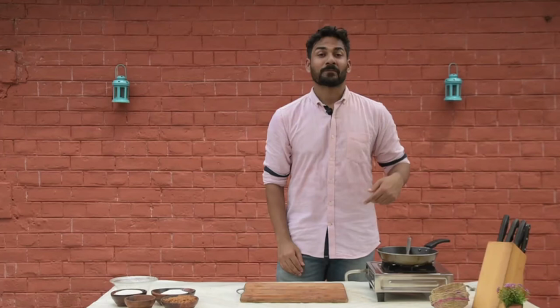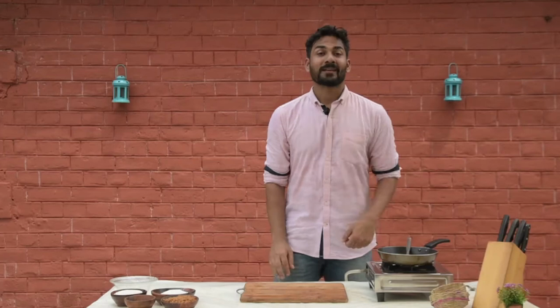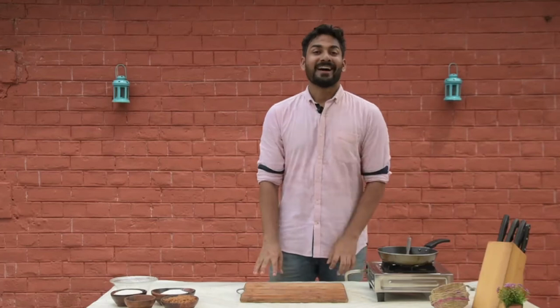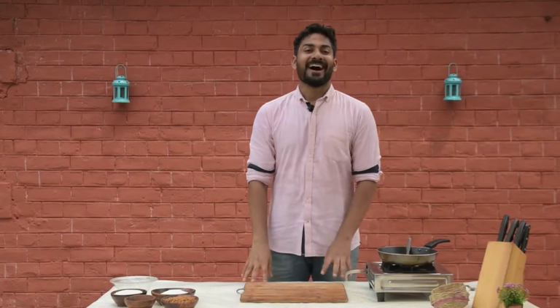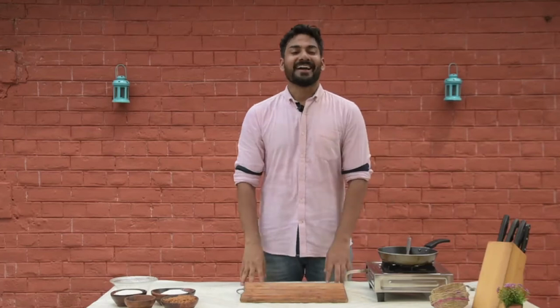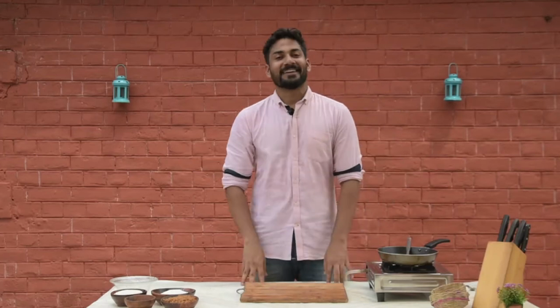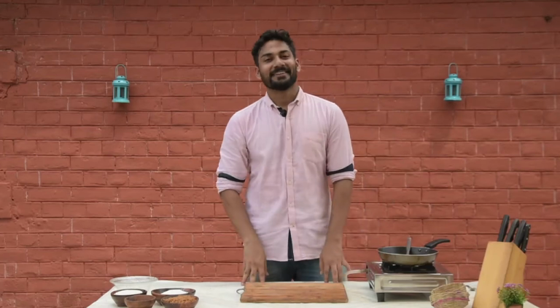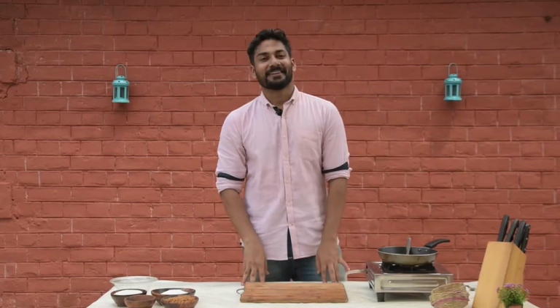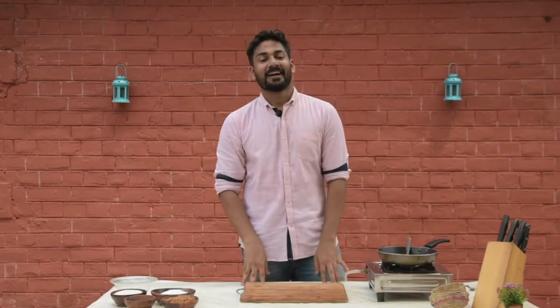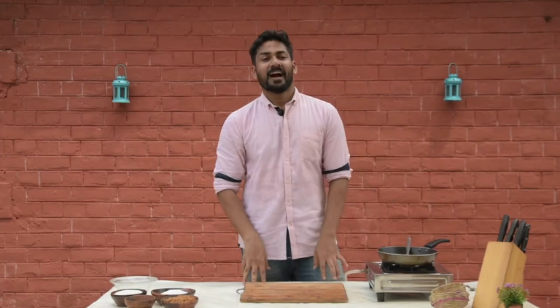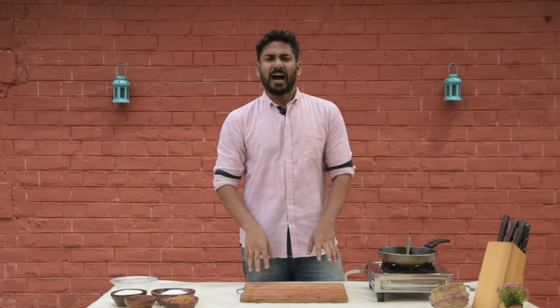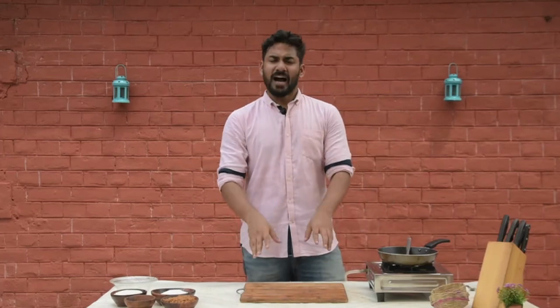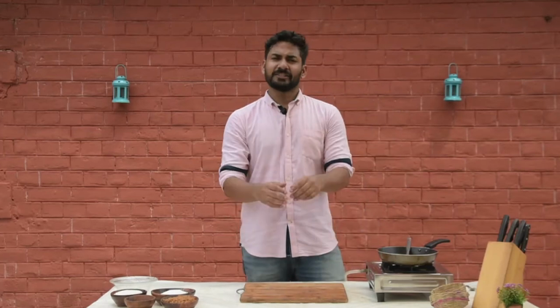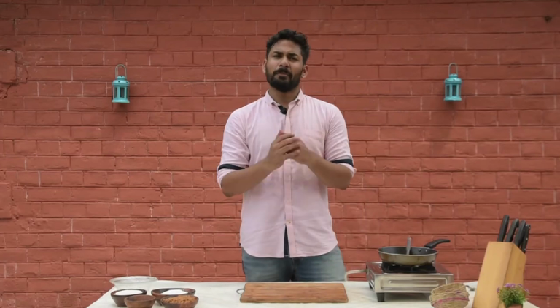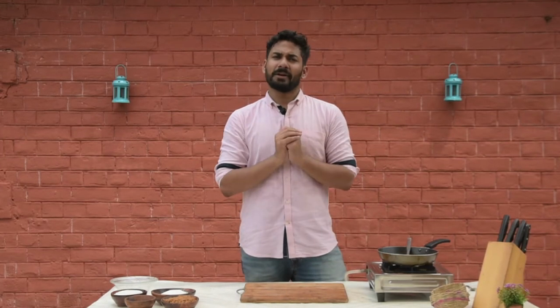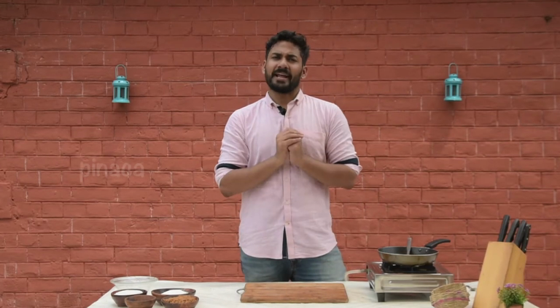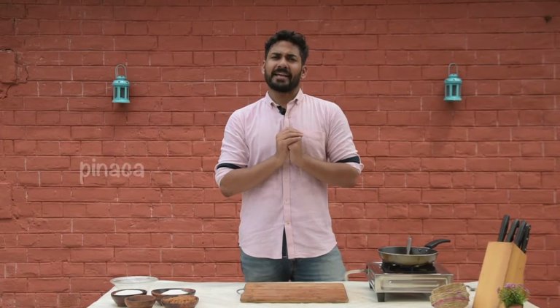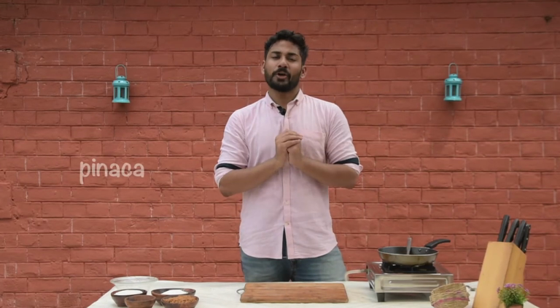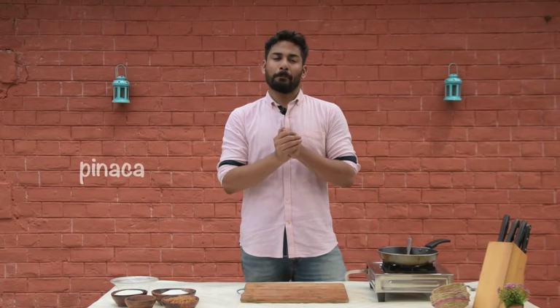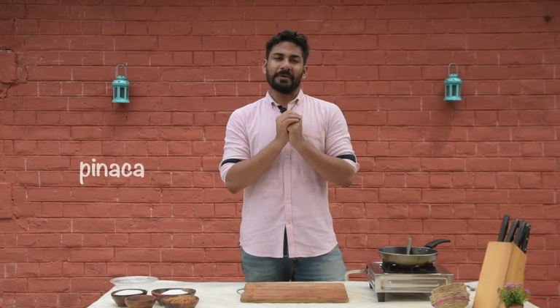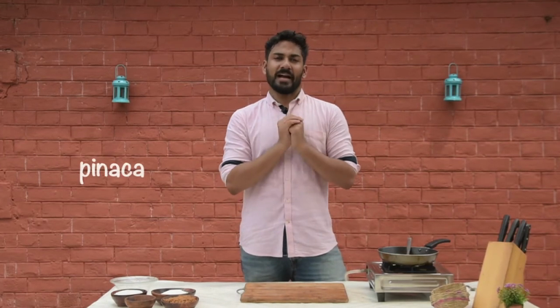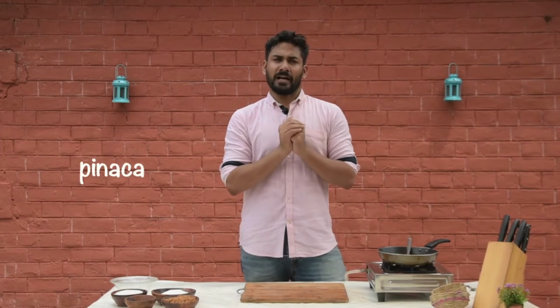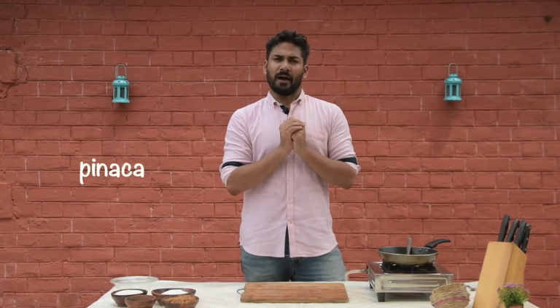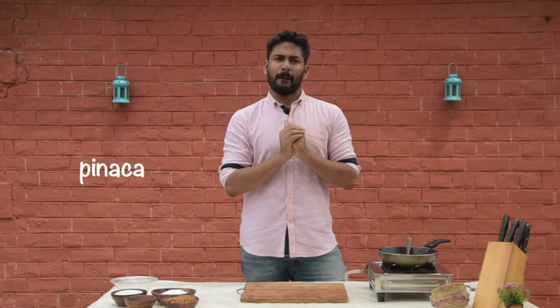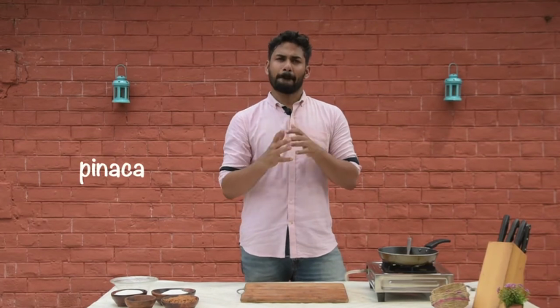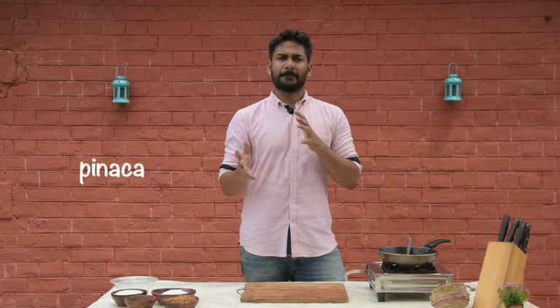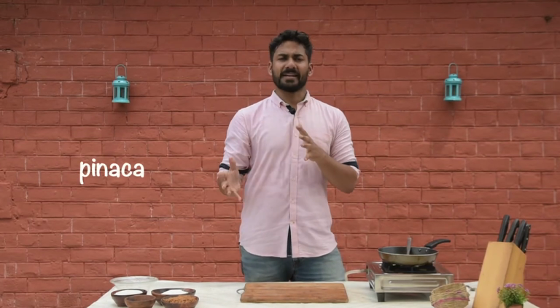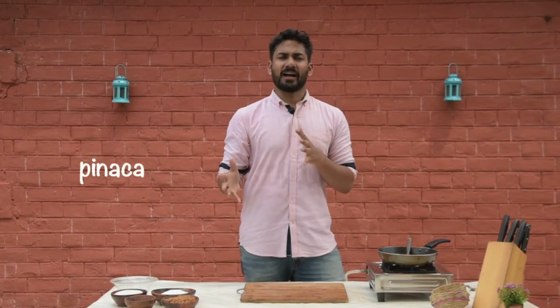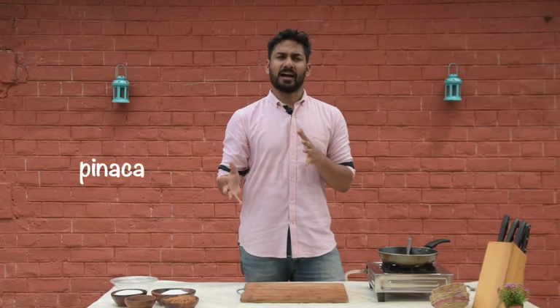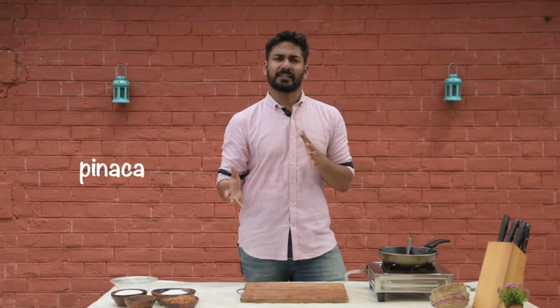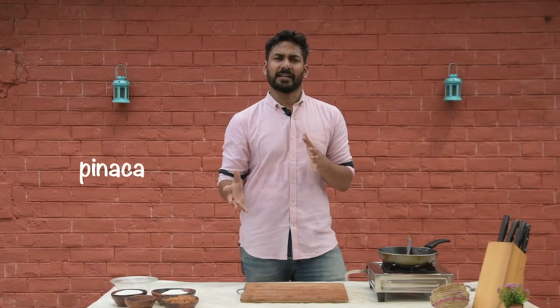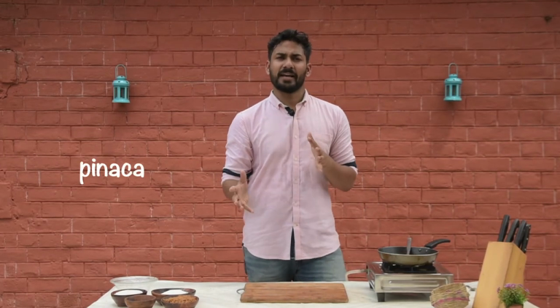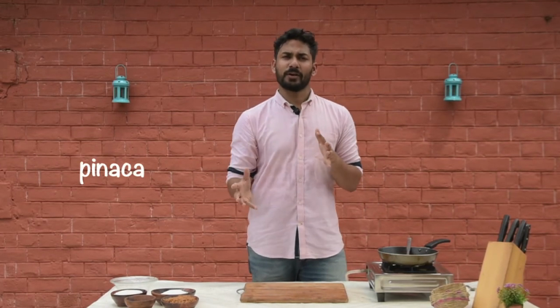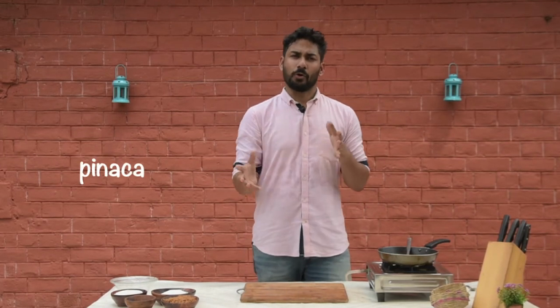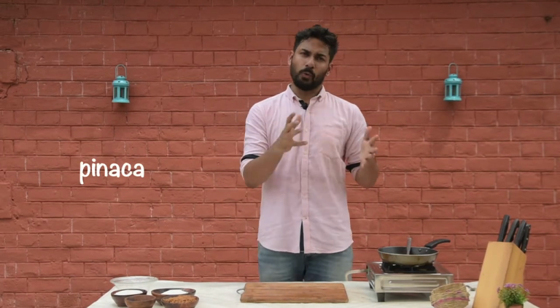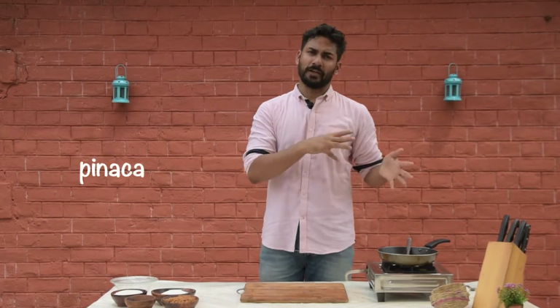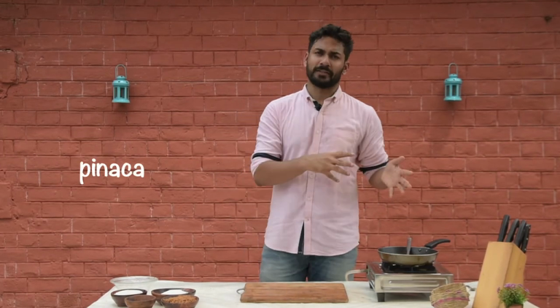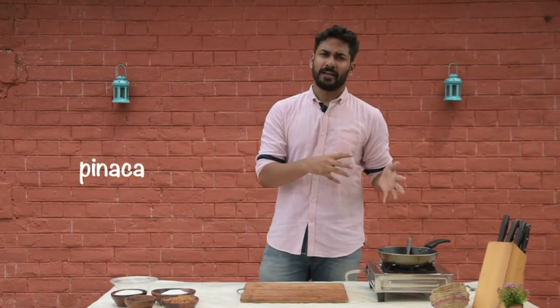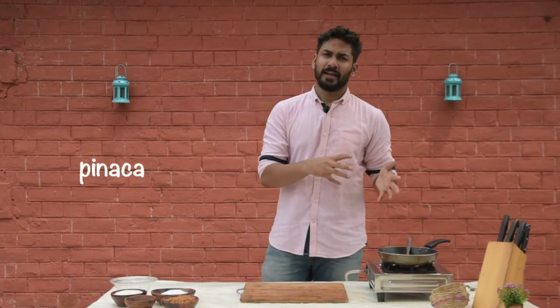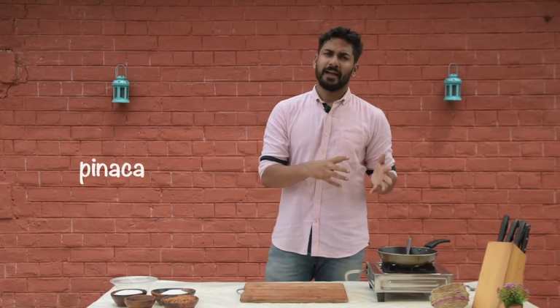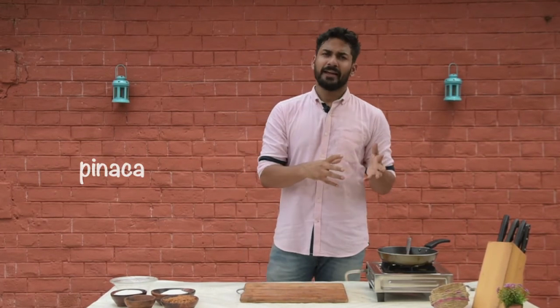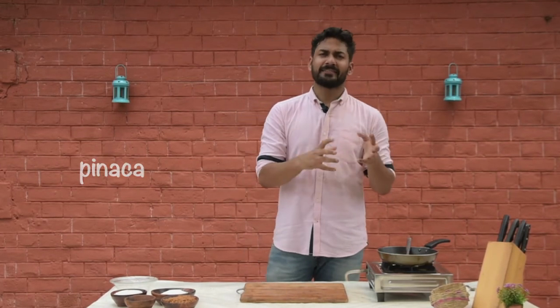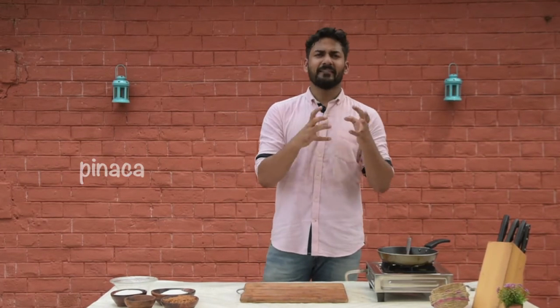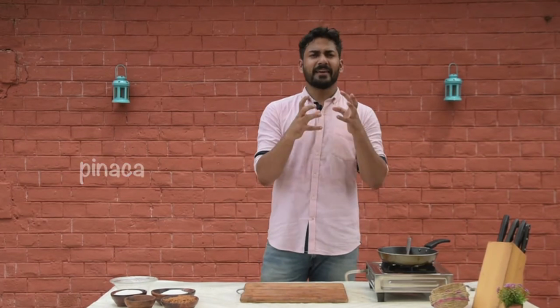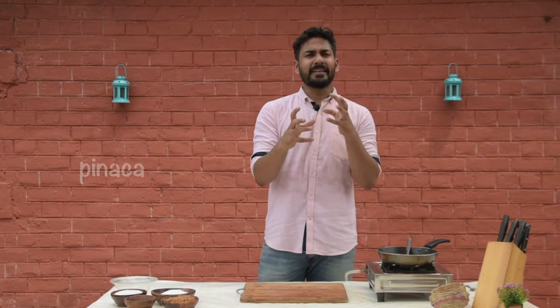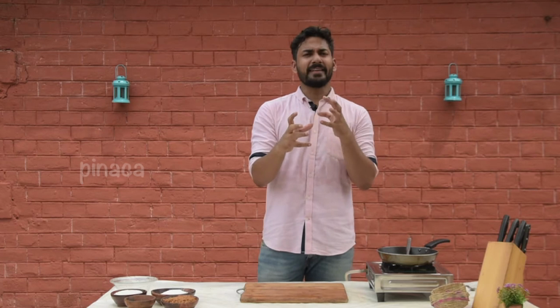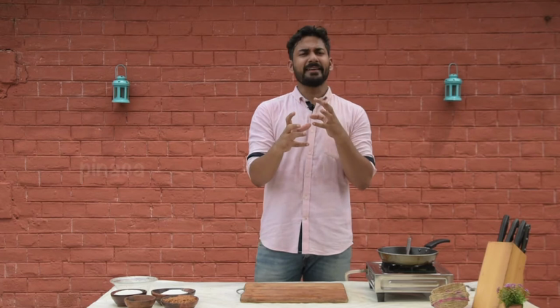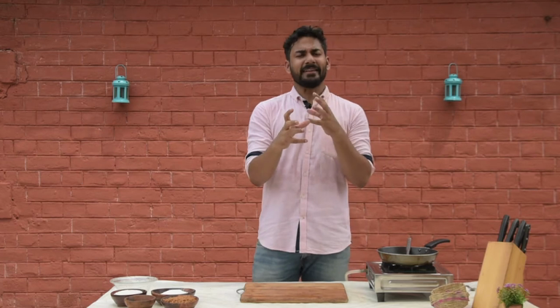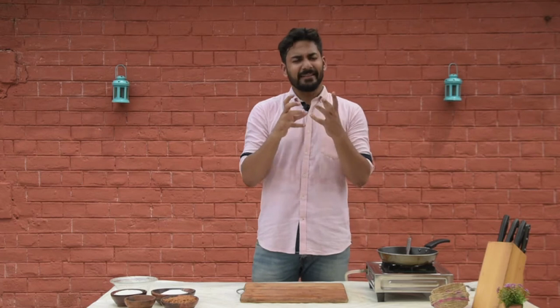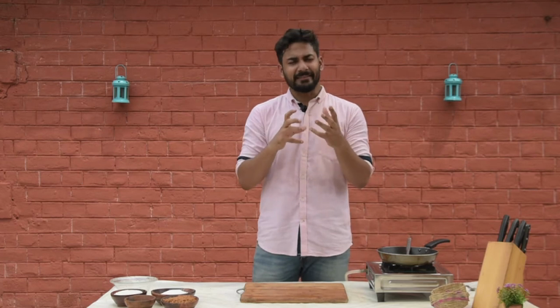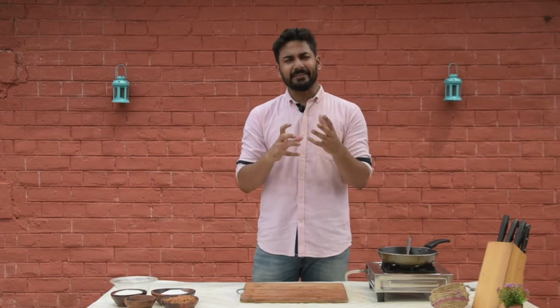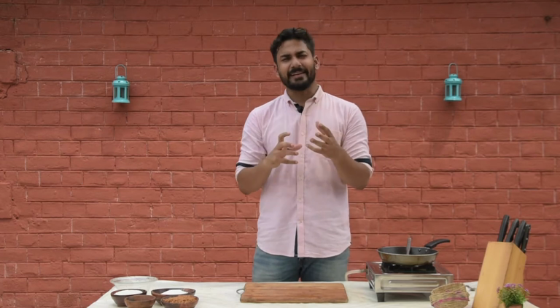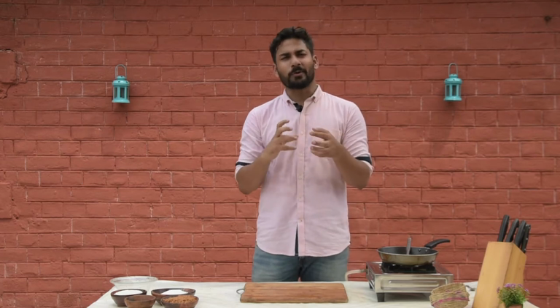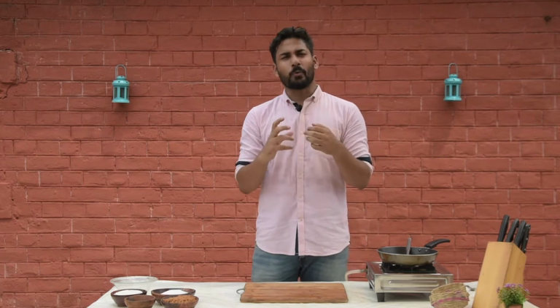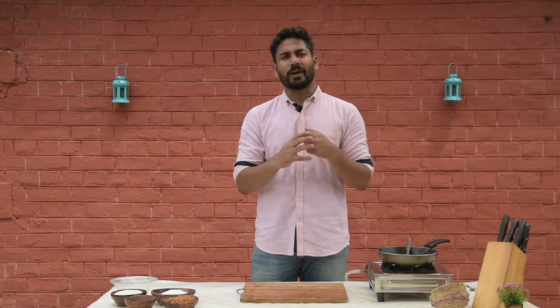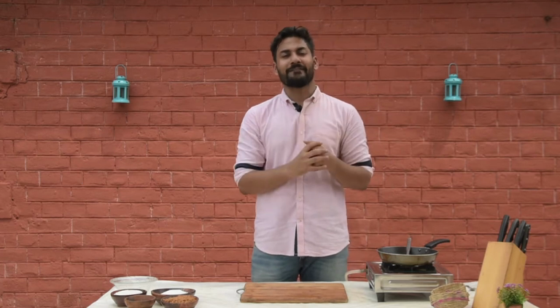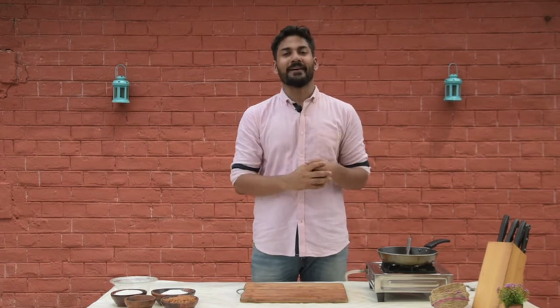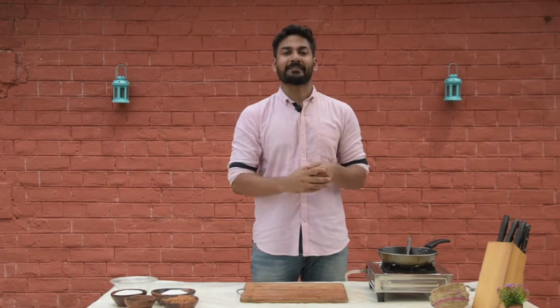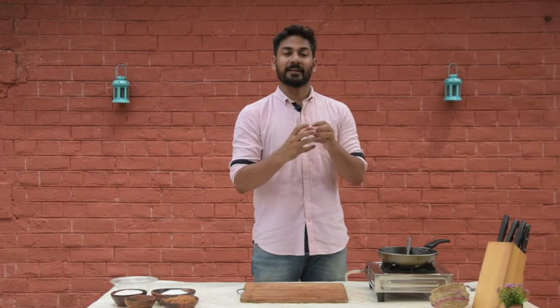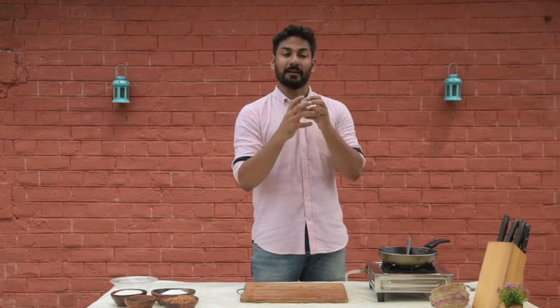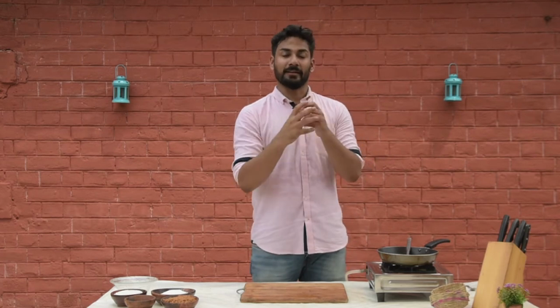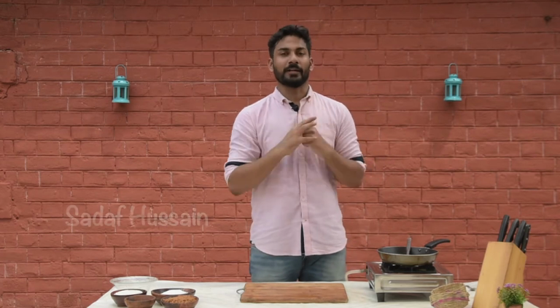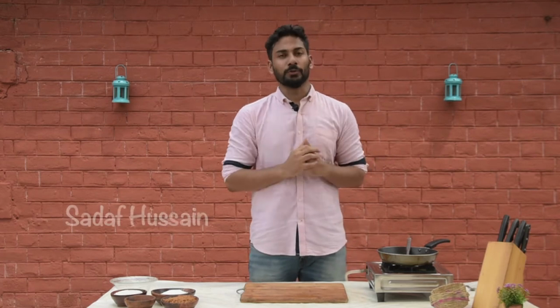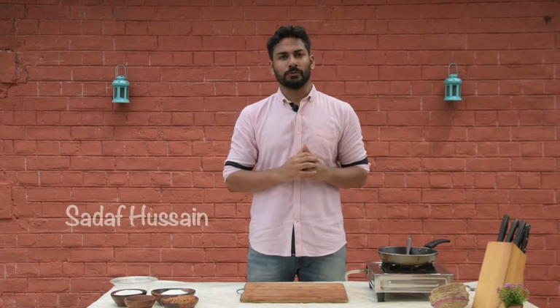Hi! Today we will make Pinaka. Pinaka comes from Goa. It's a very easy and quick fix laddu.